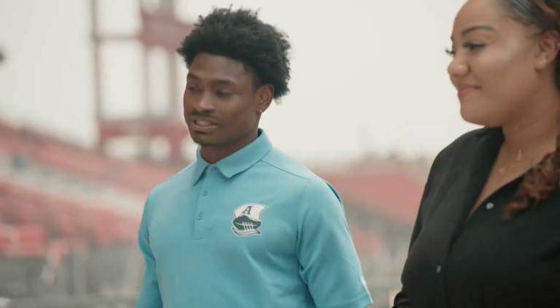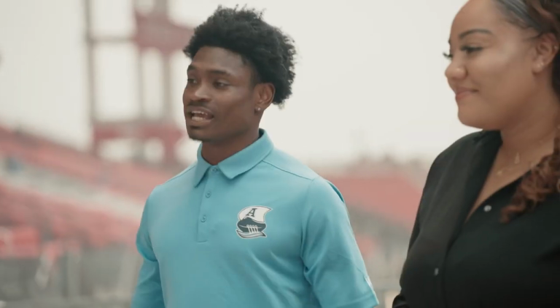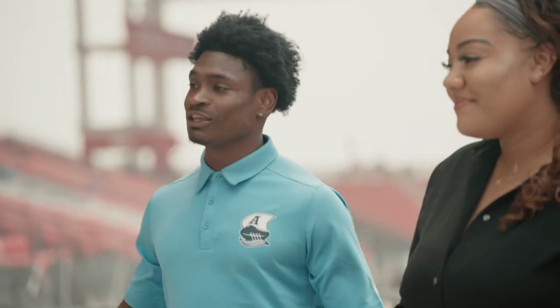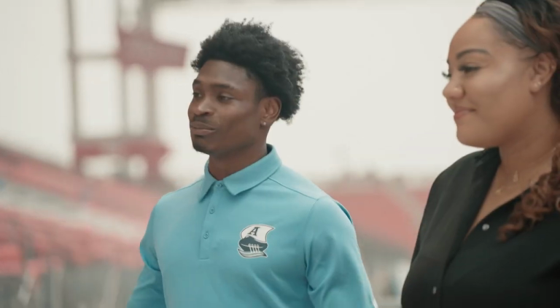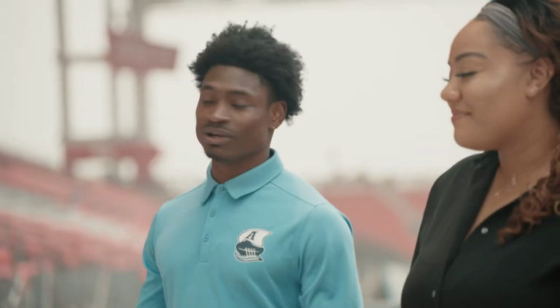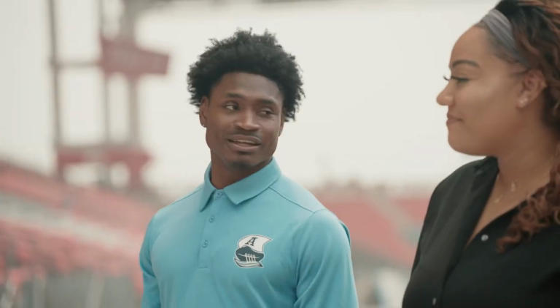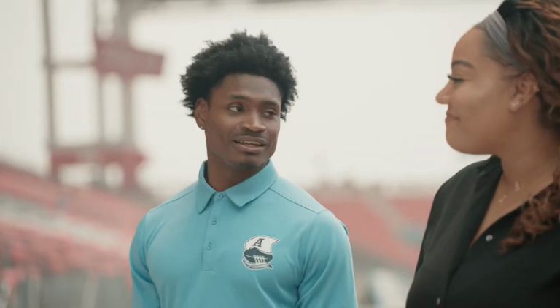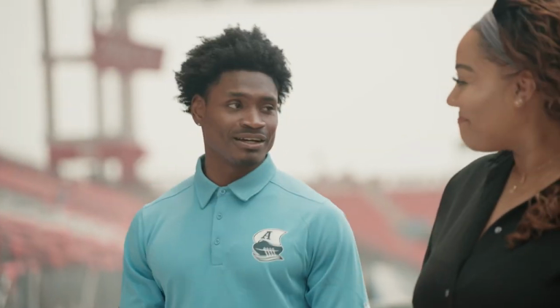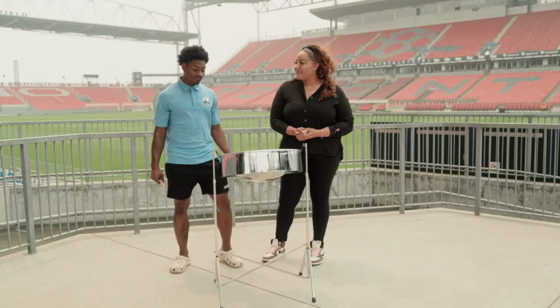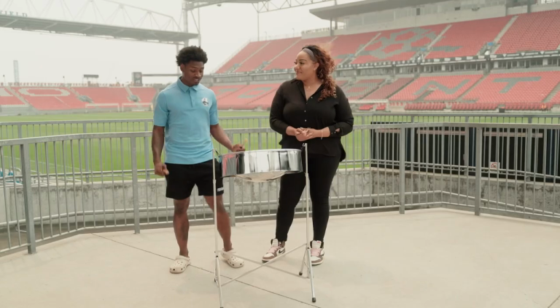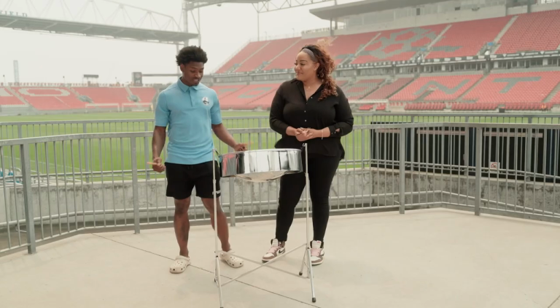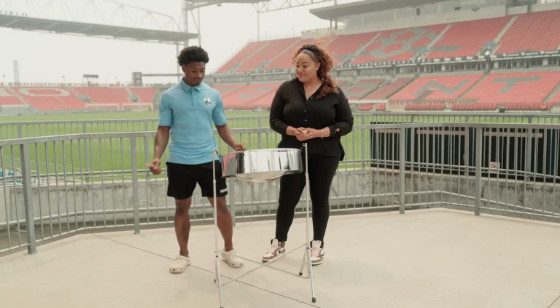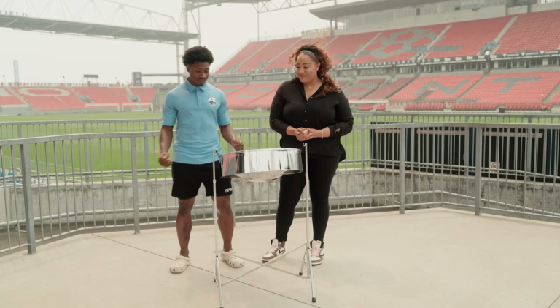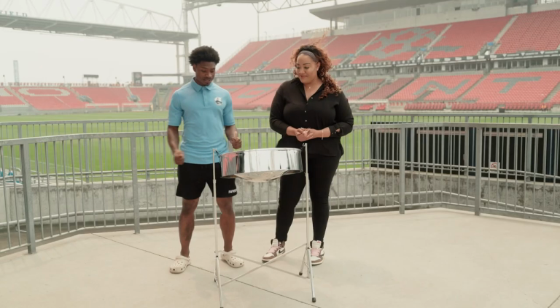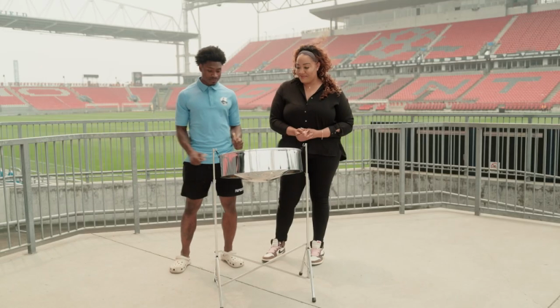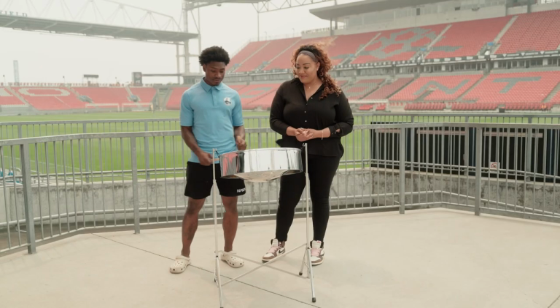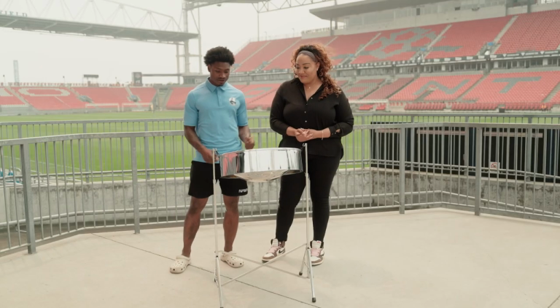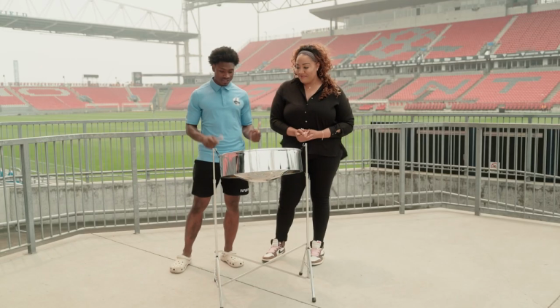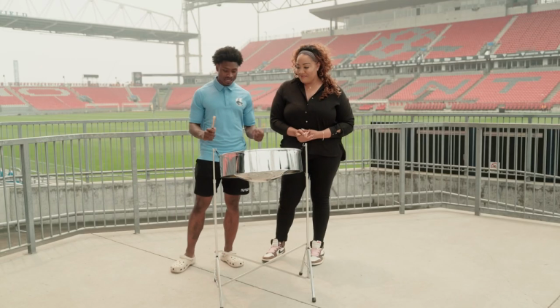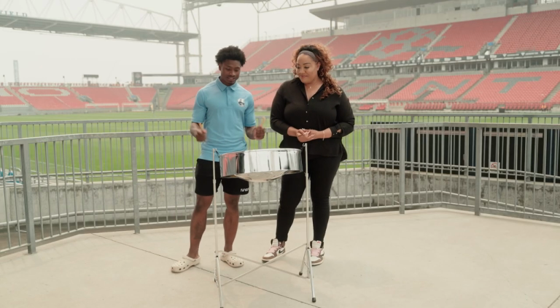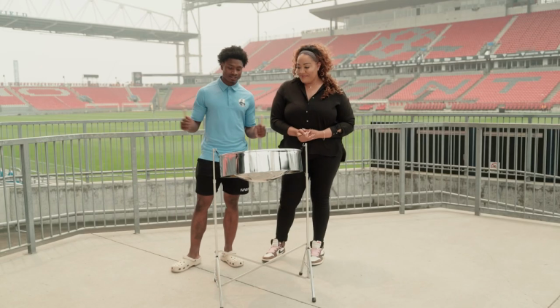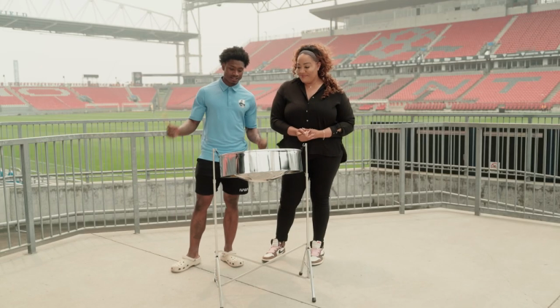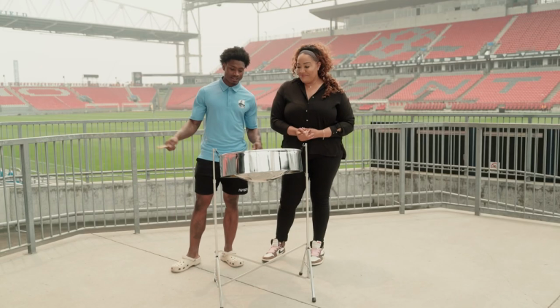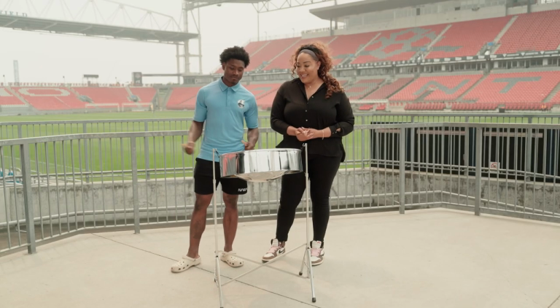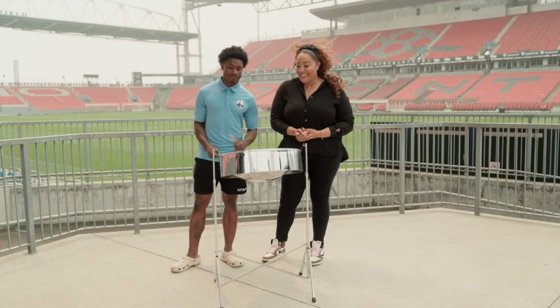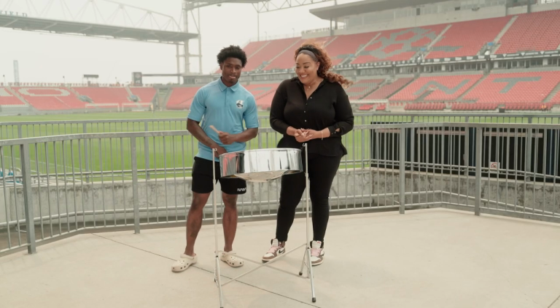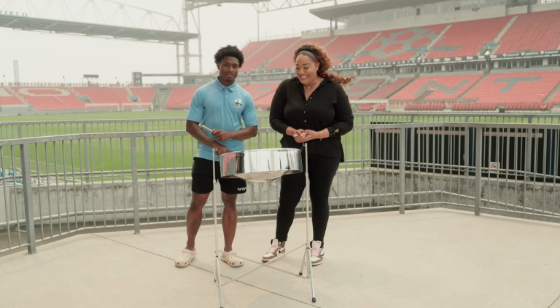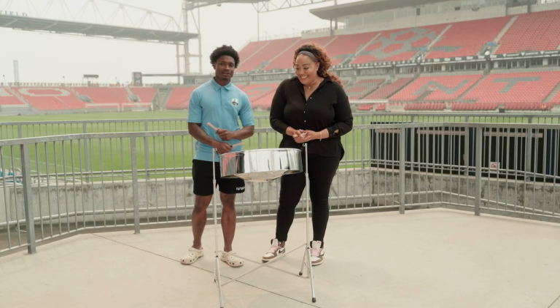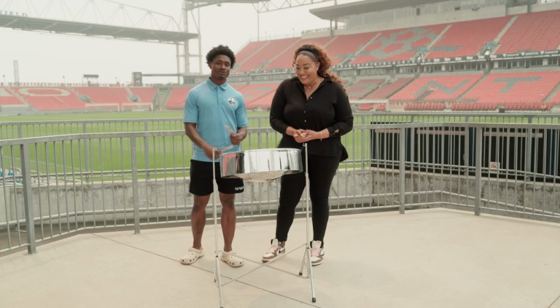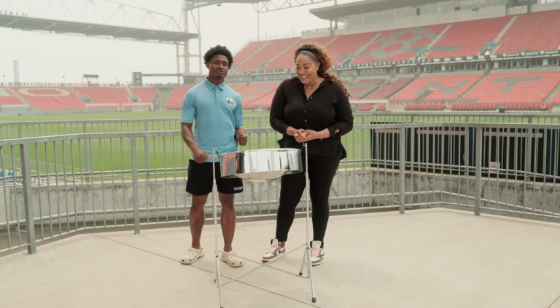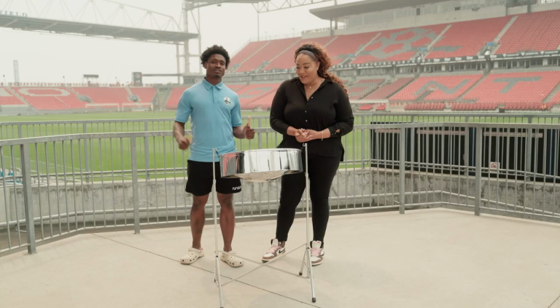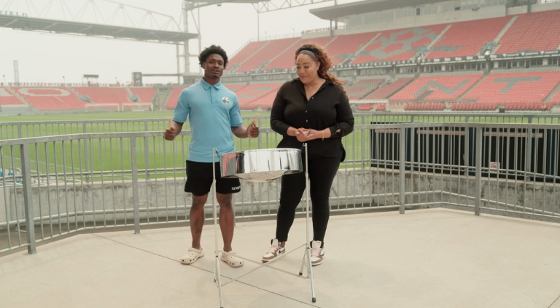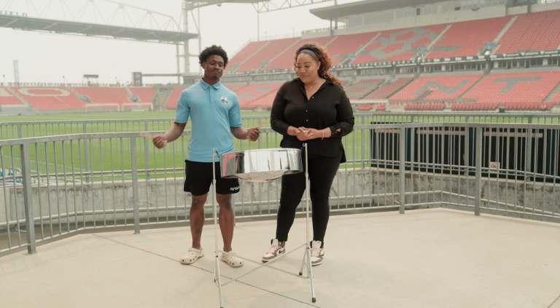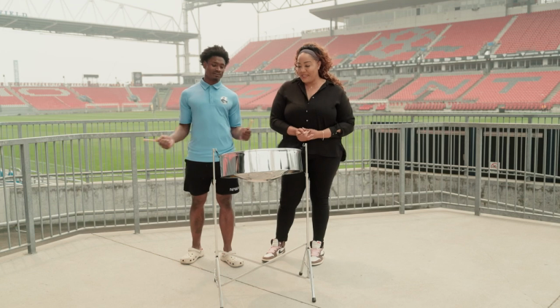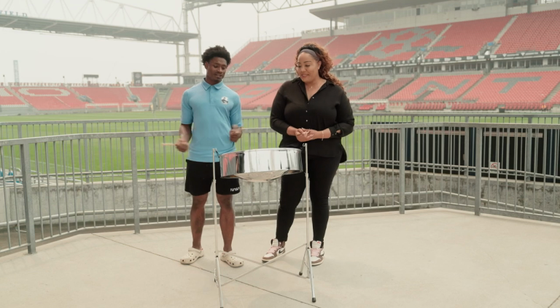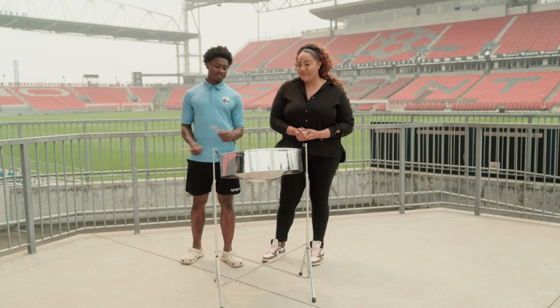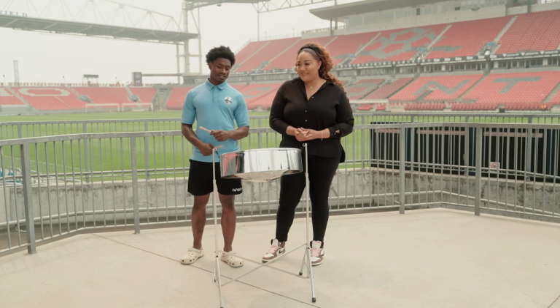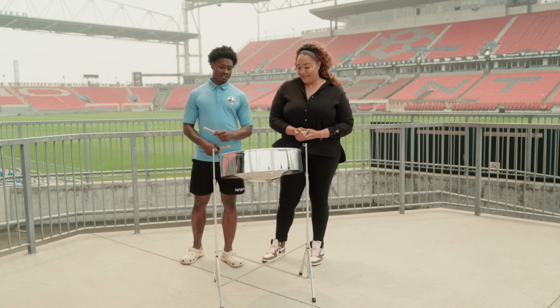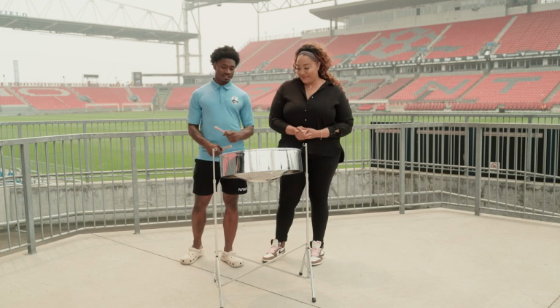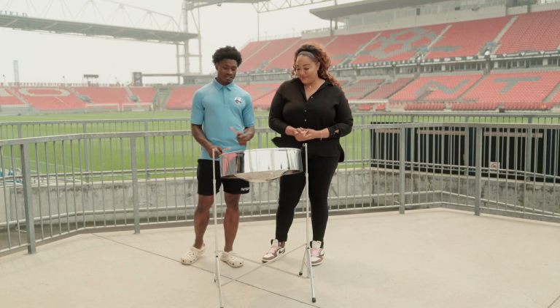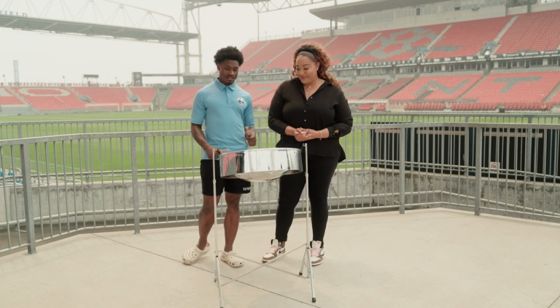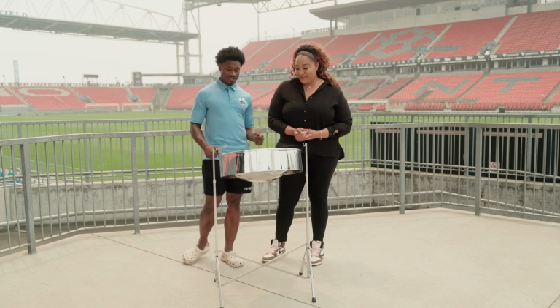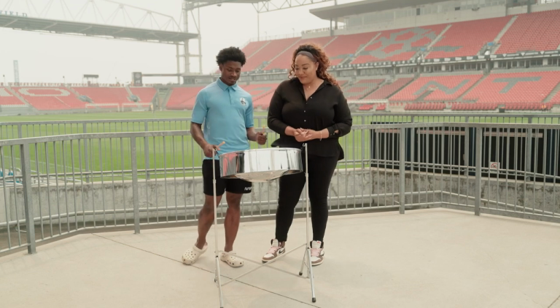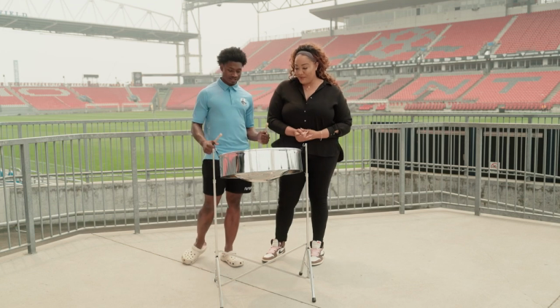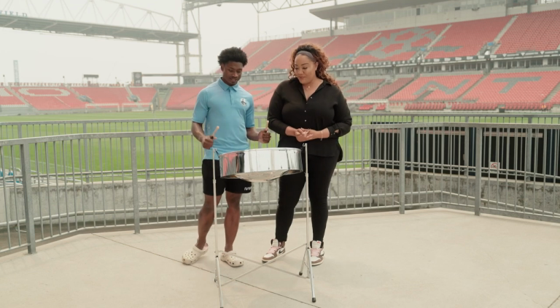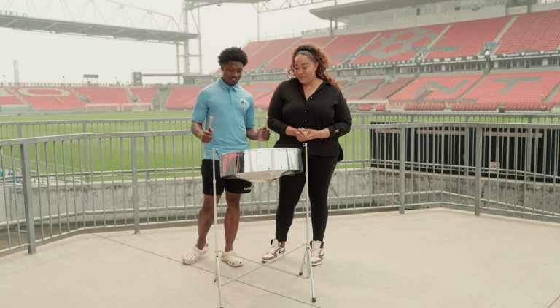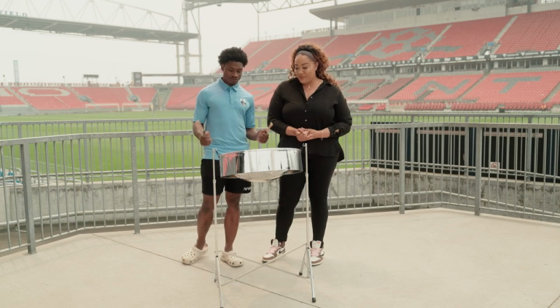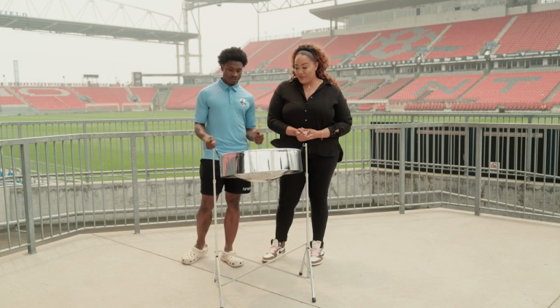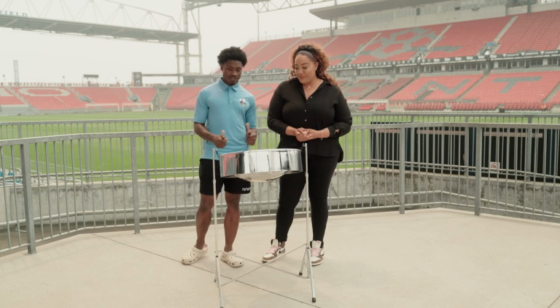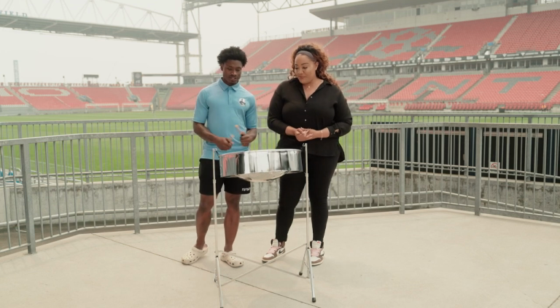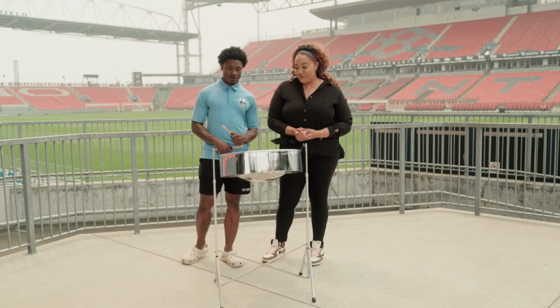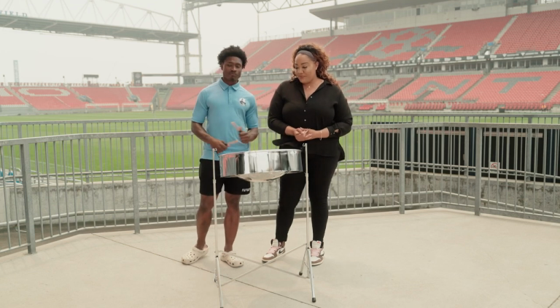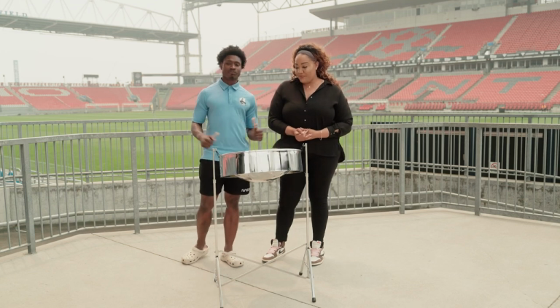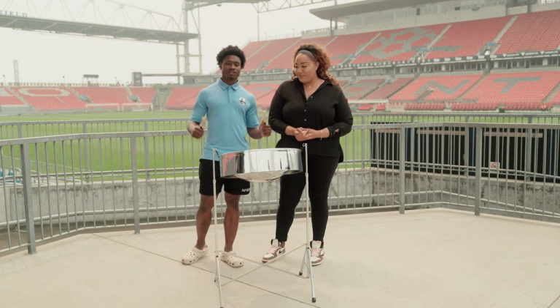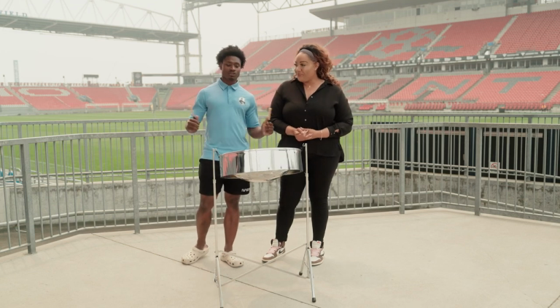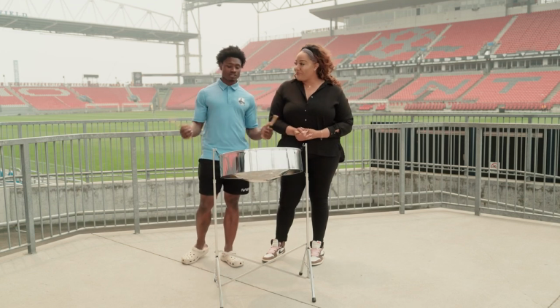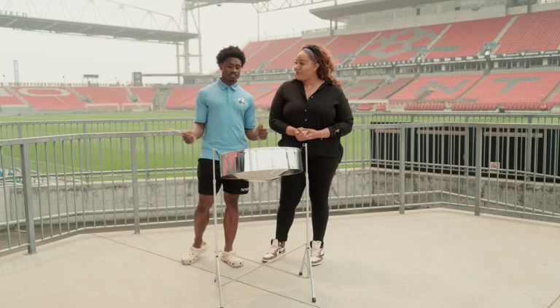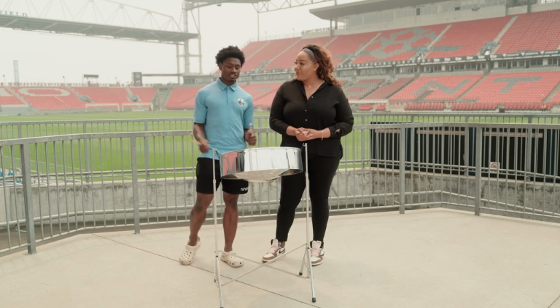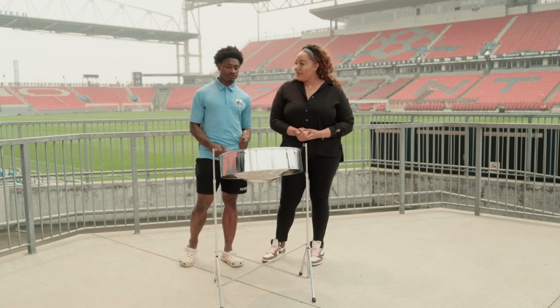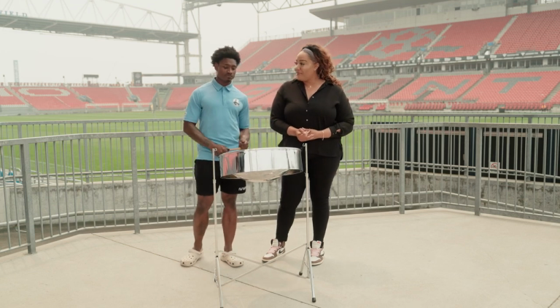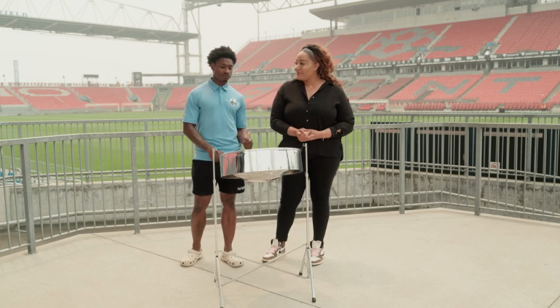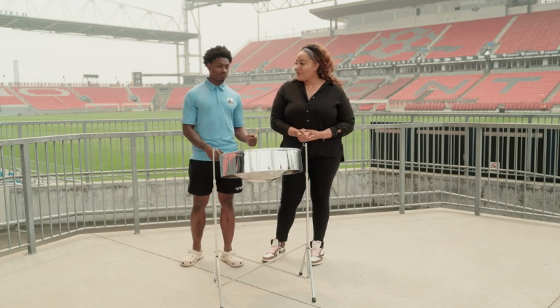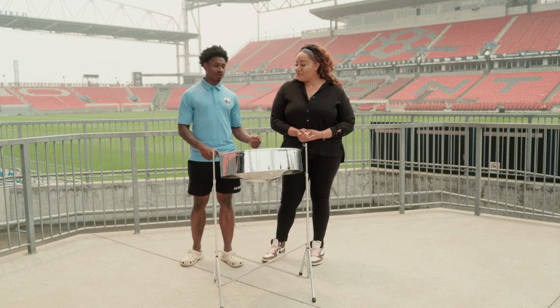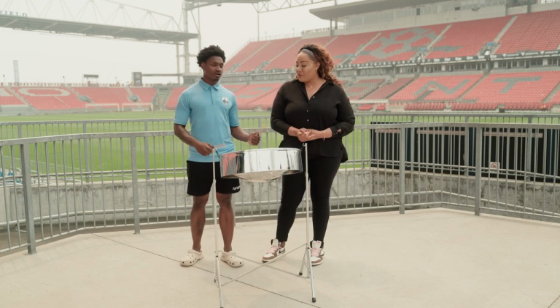Thank you, Bree, for teaching me Mary Had a Little Lamb. You know, it was a lot of fun and I enjoyed it. And hopefully you can teach me a few more.